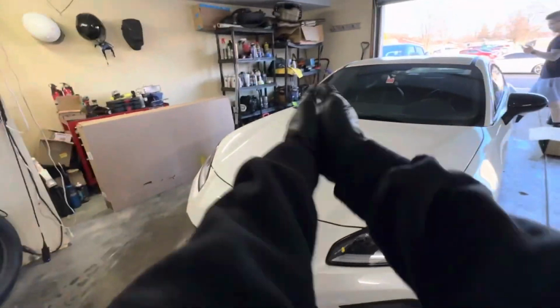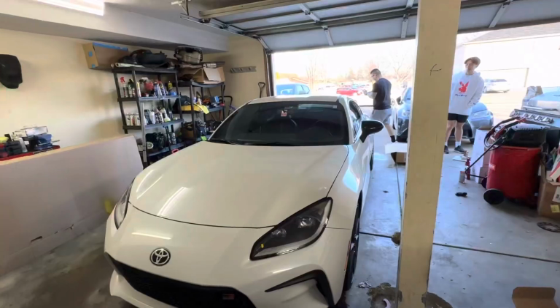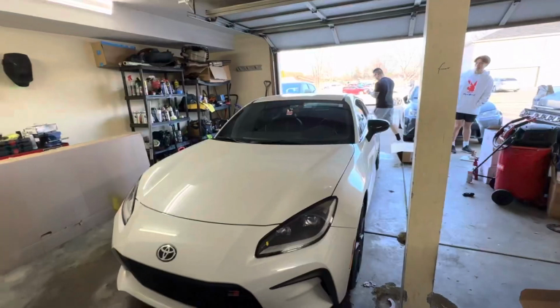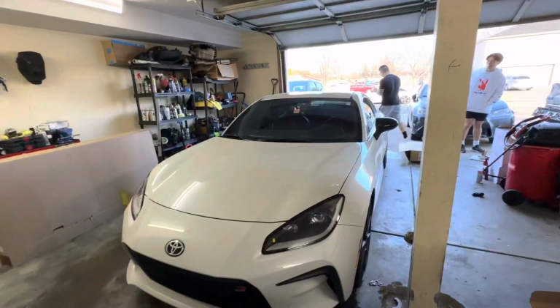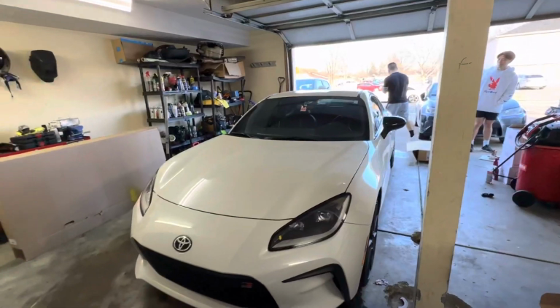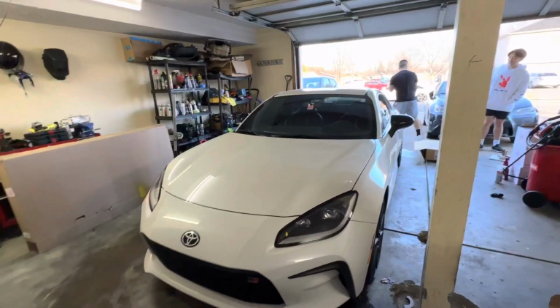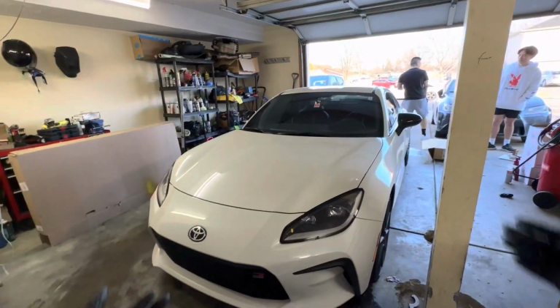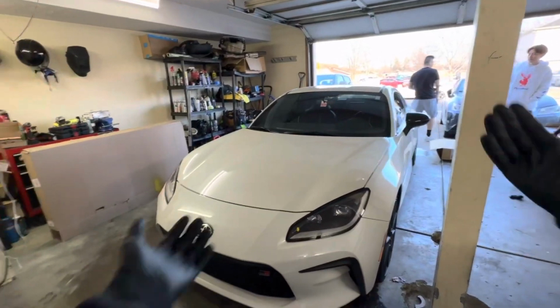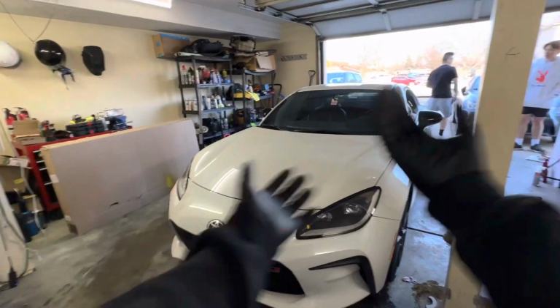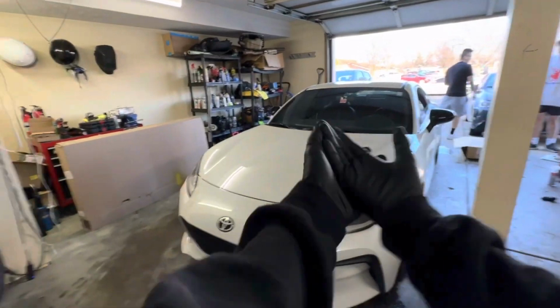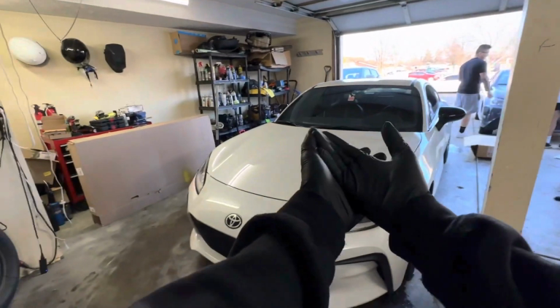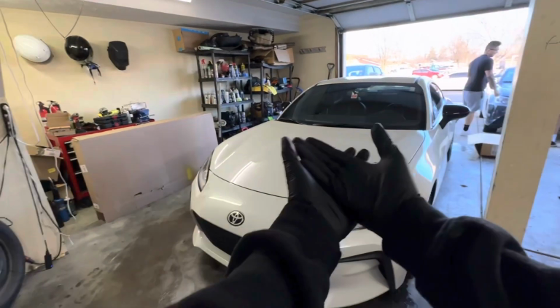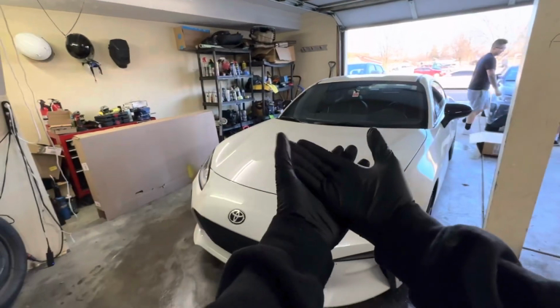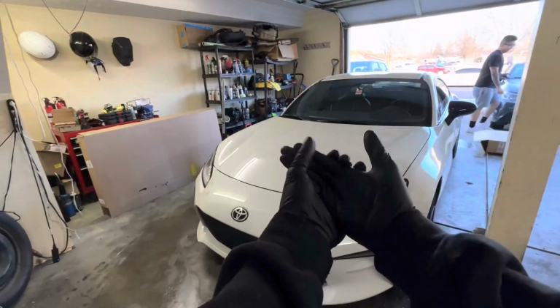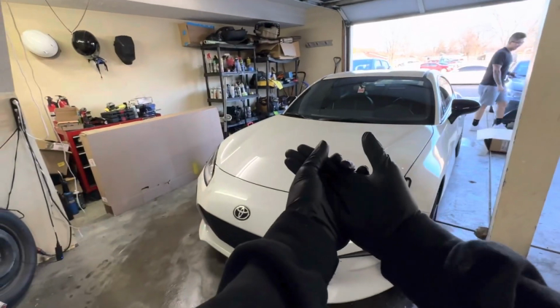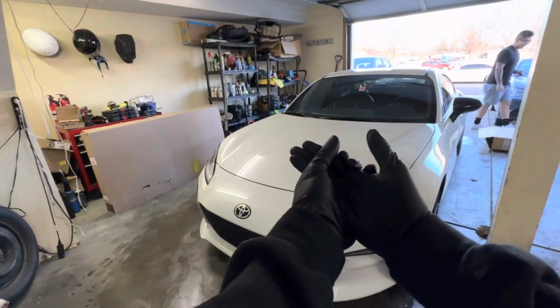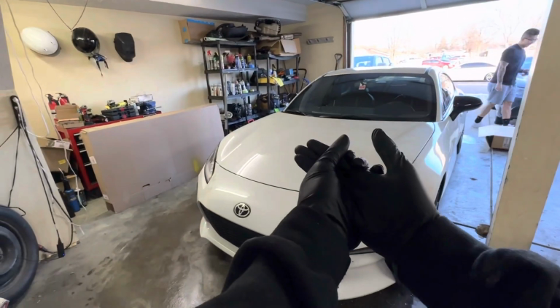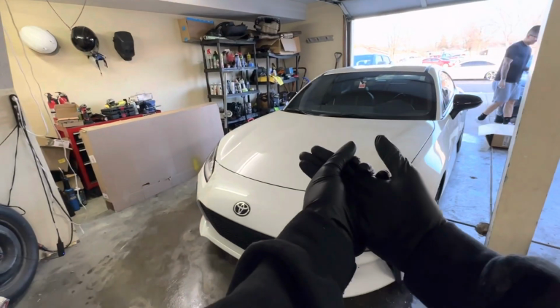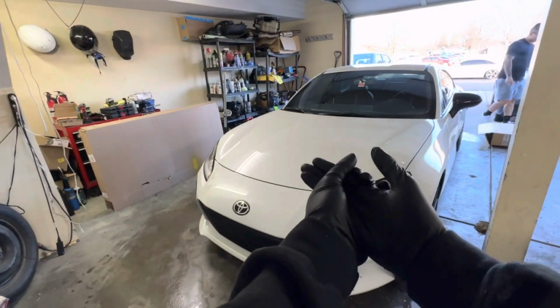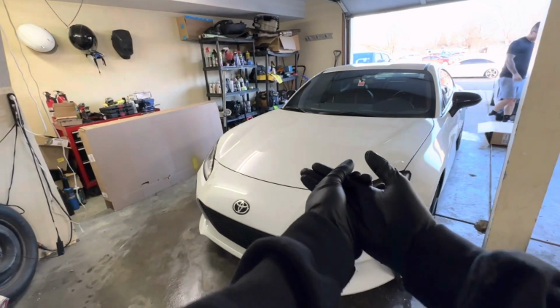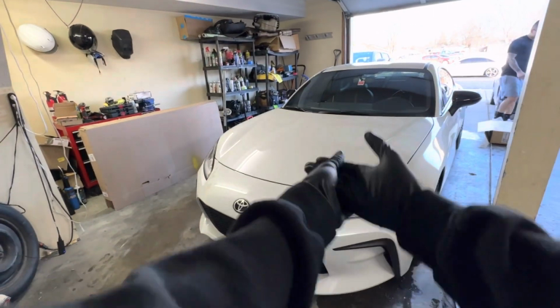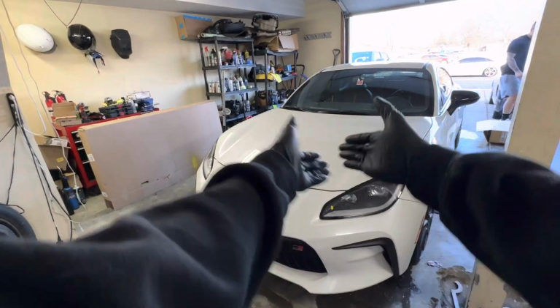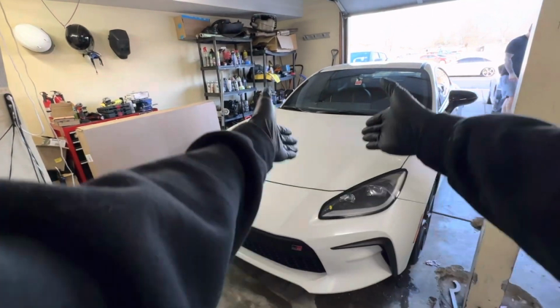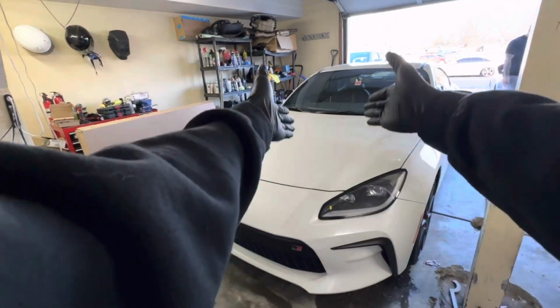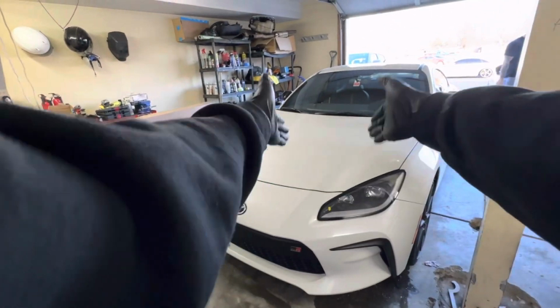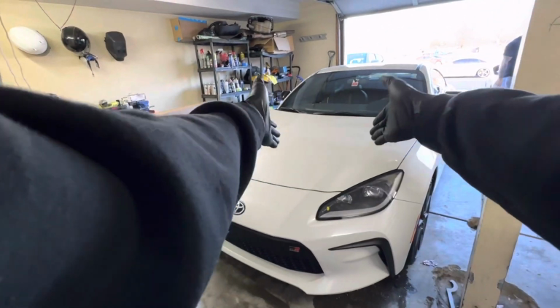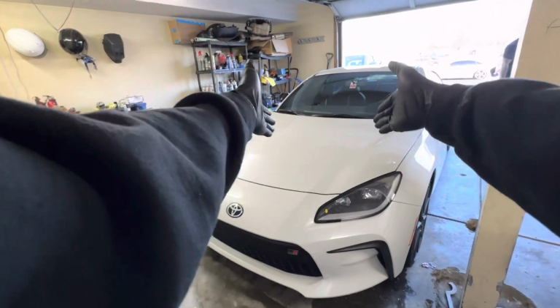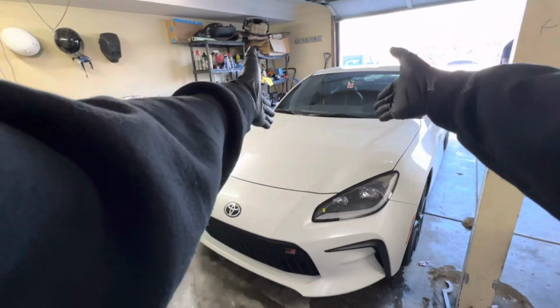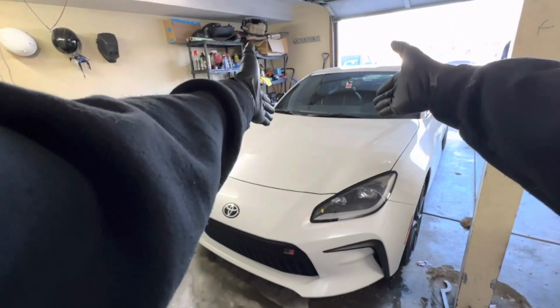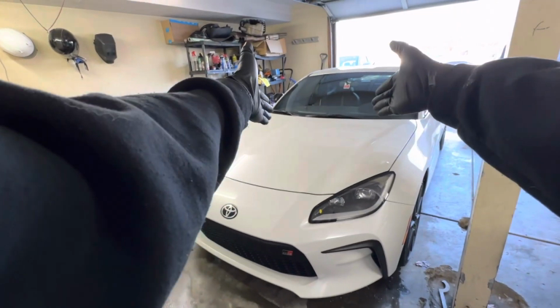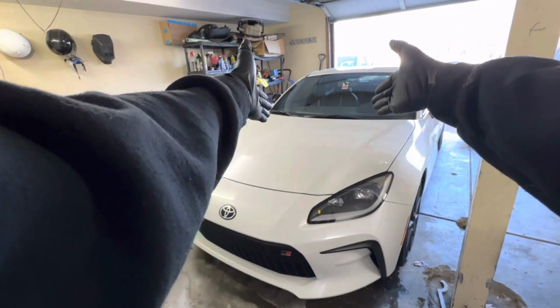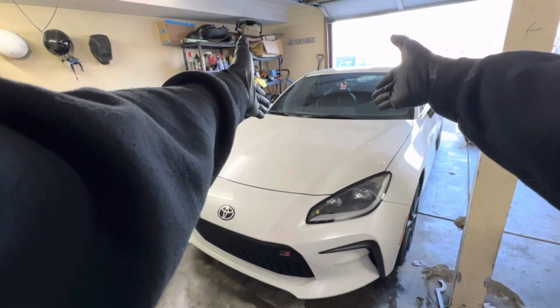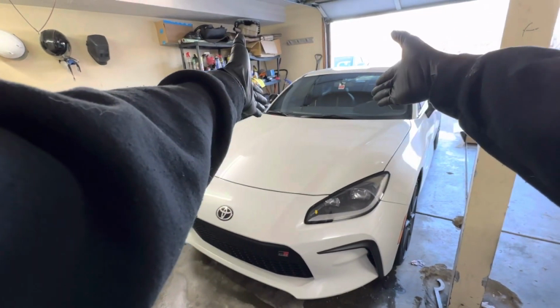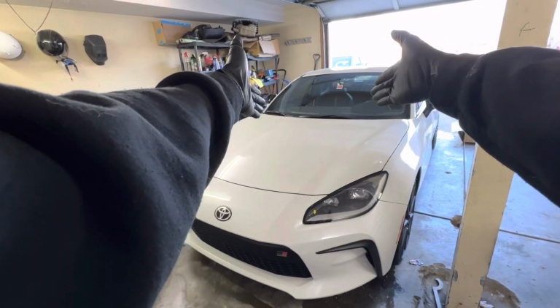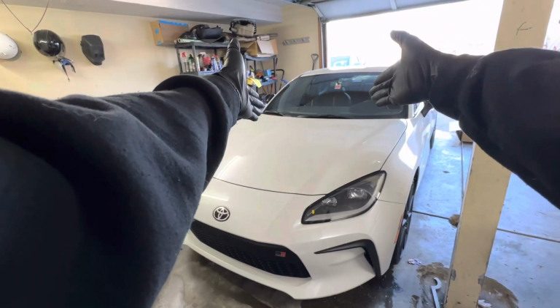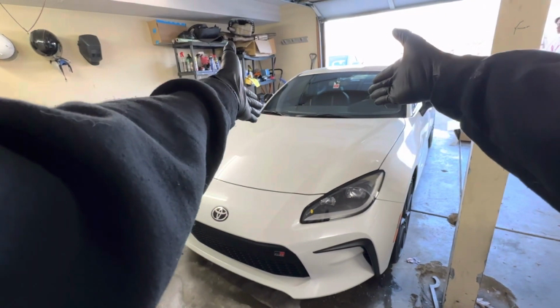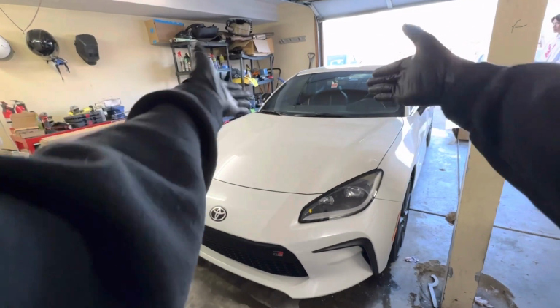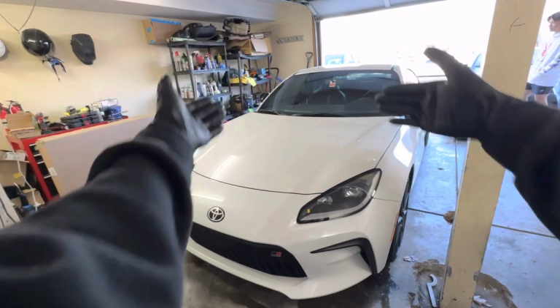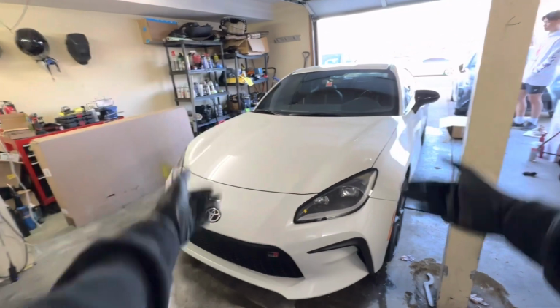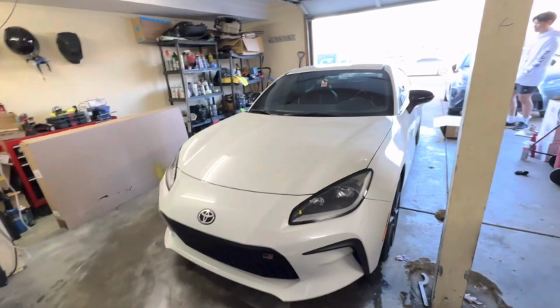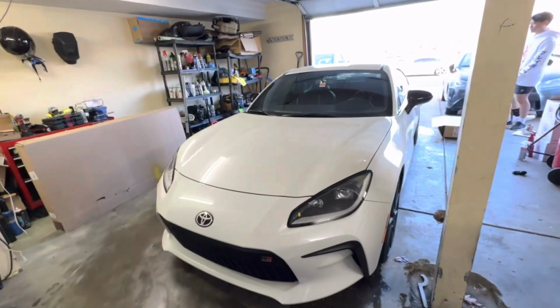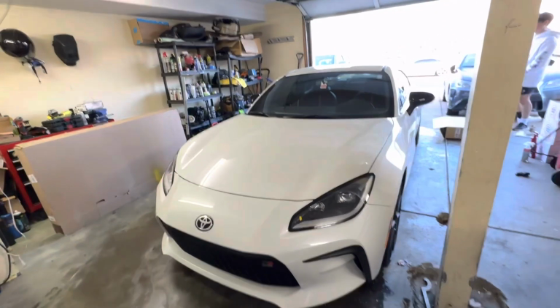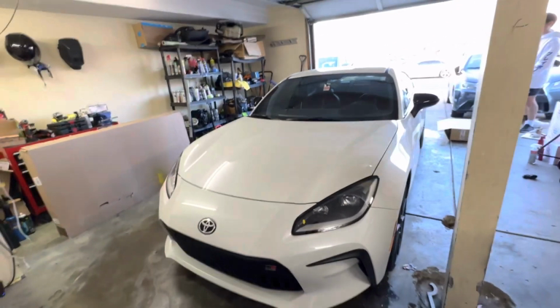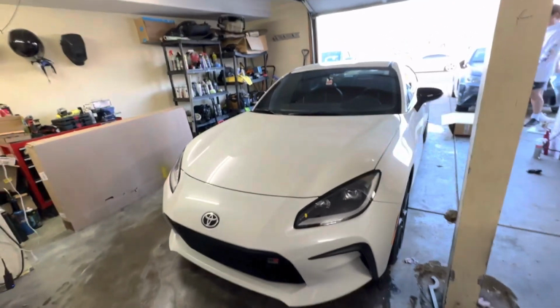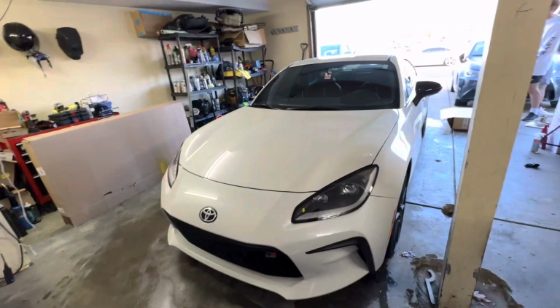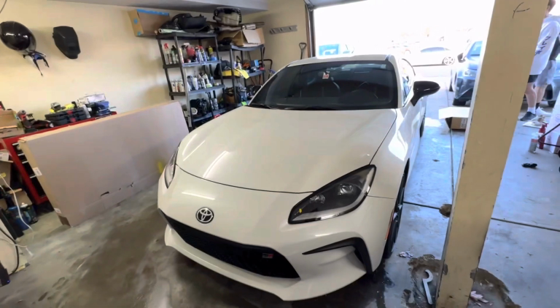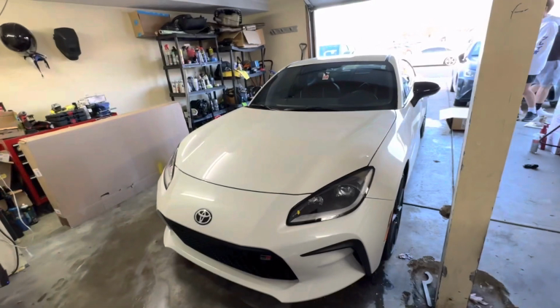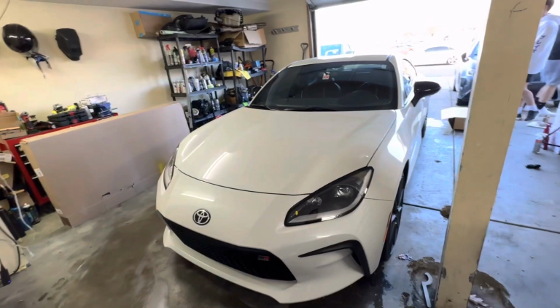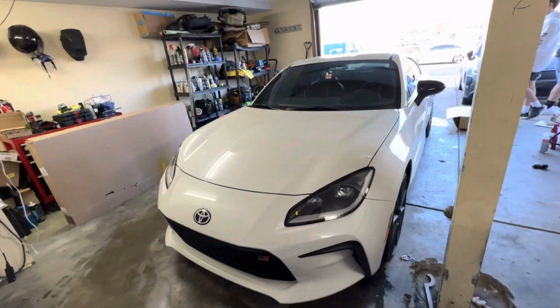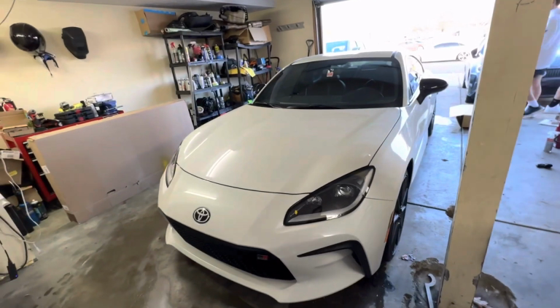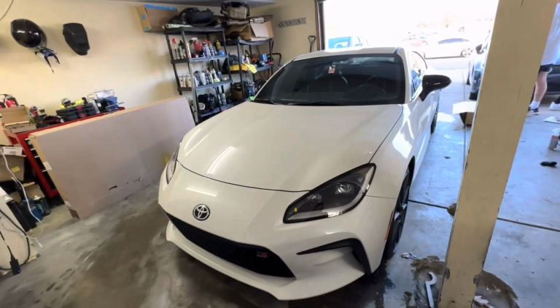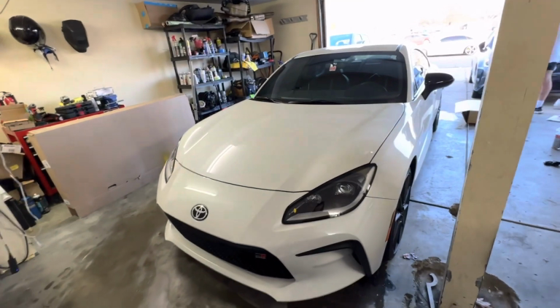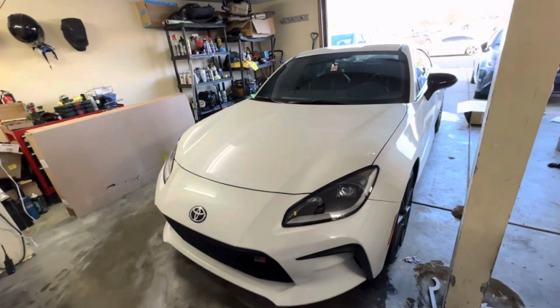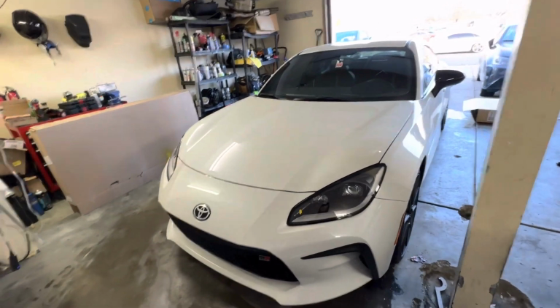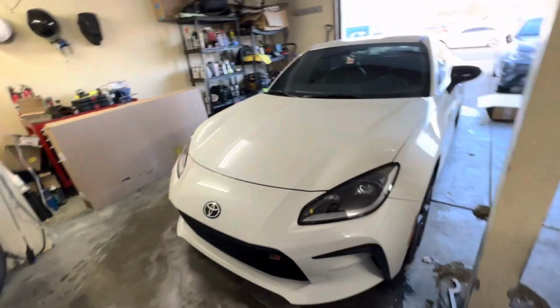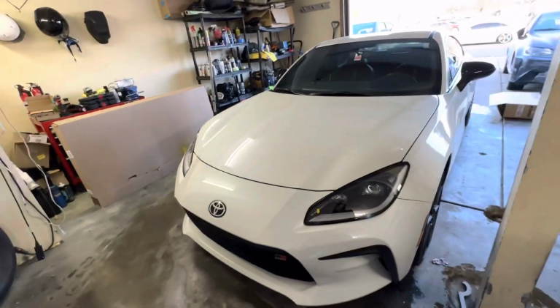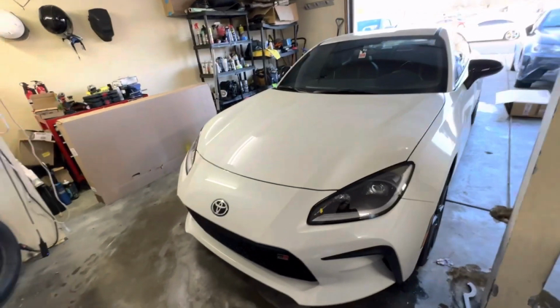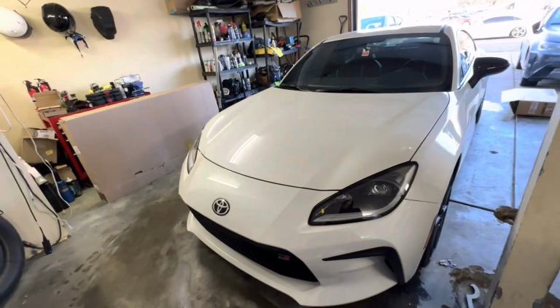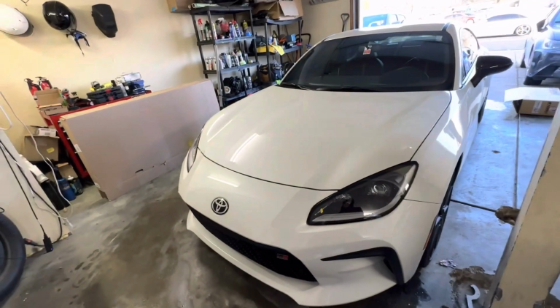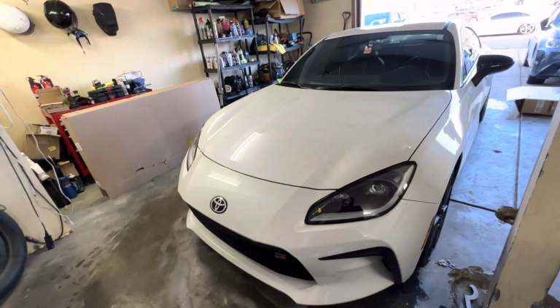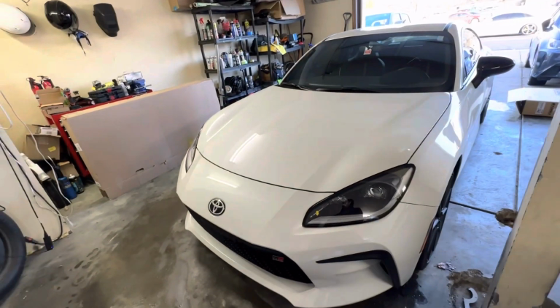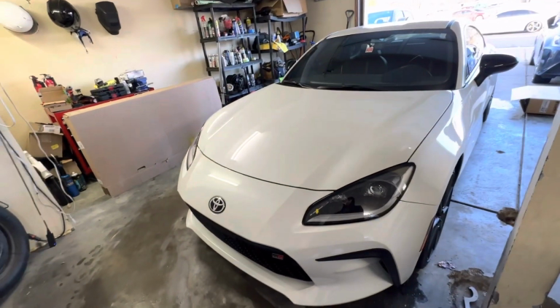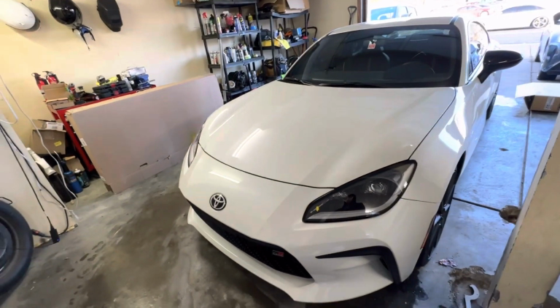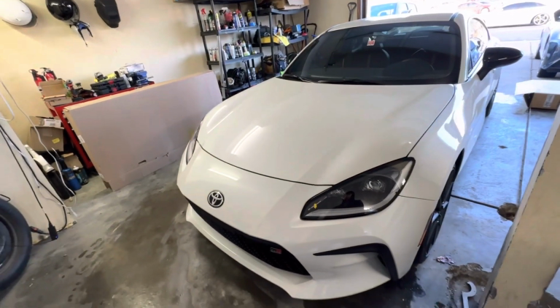All right, we got a 2022 GR86 and we're going to do the Tomei headers on it today so it can sound like a Subaru.